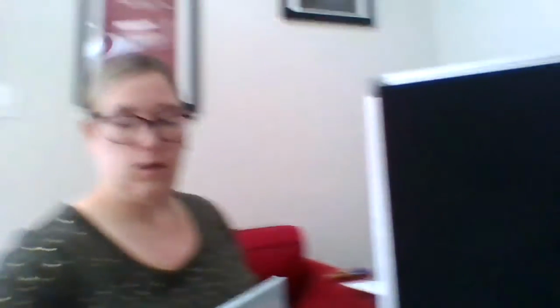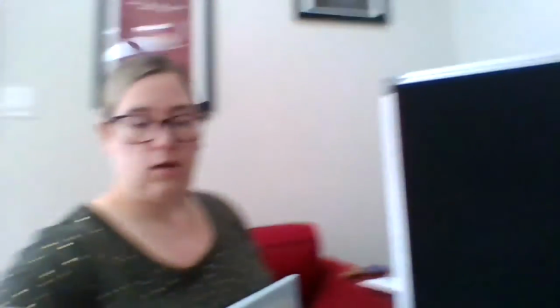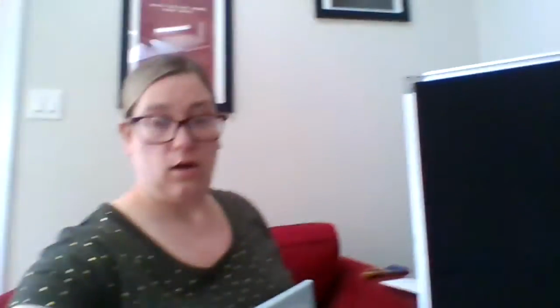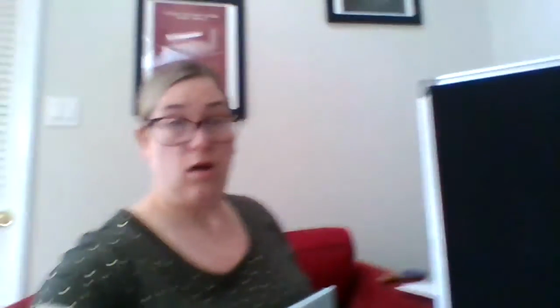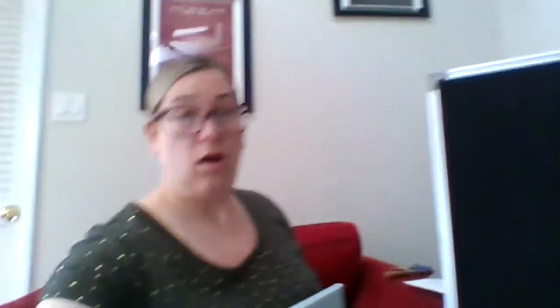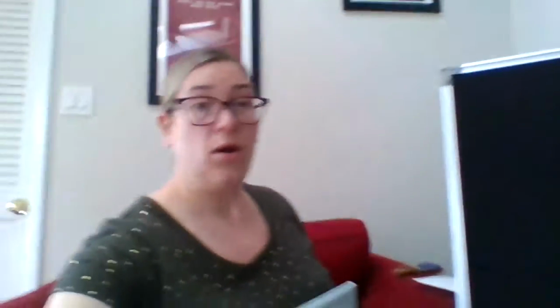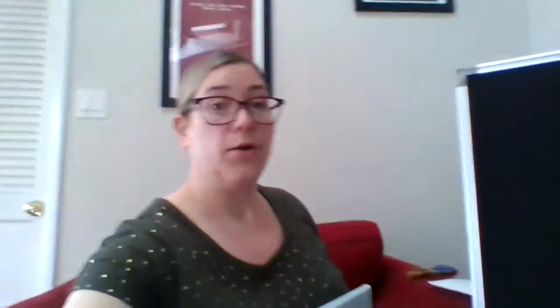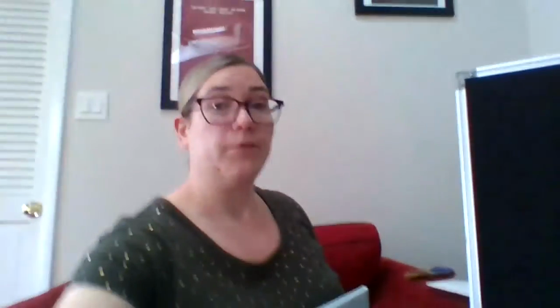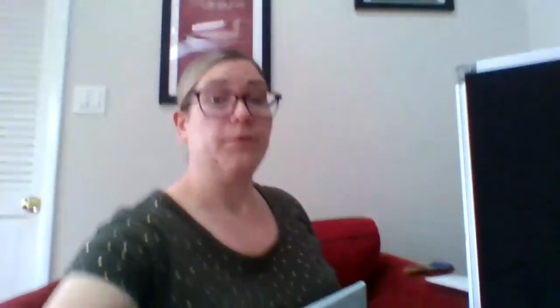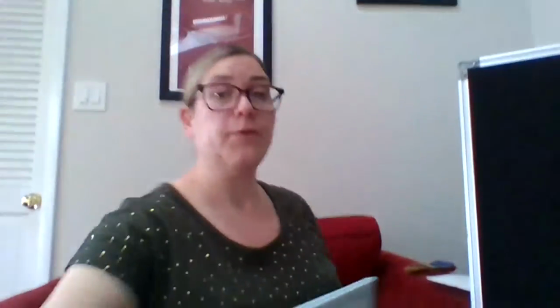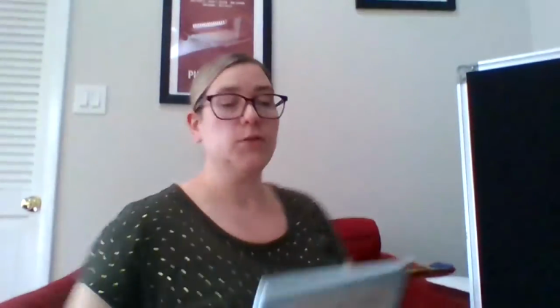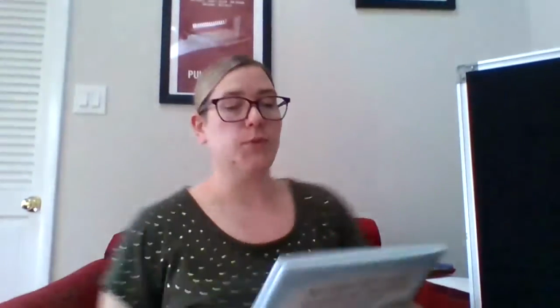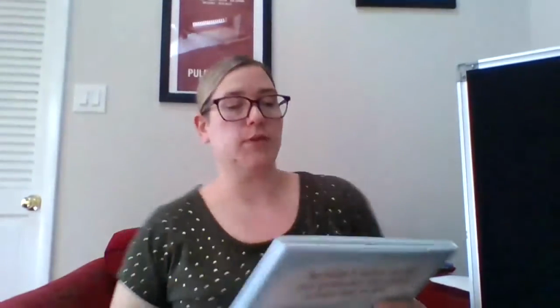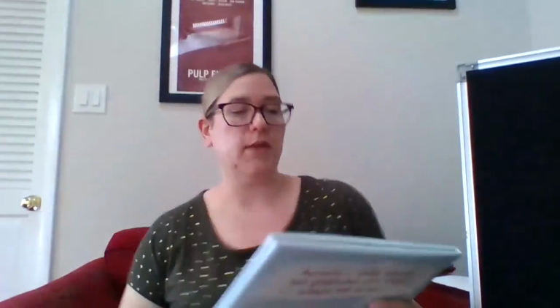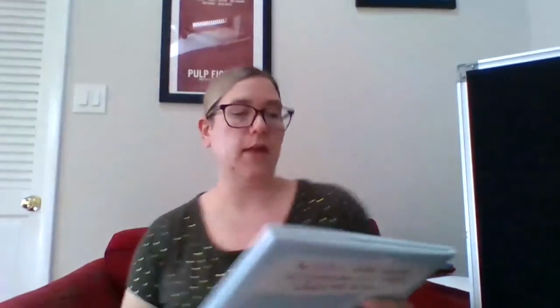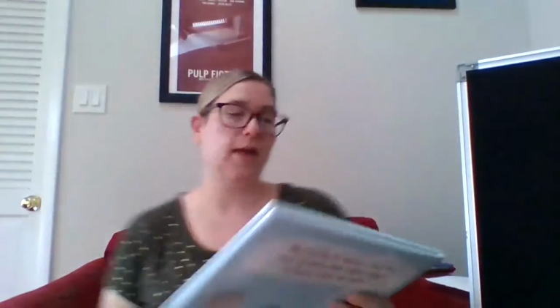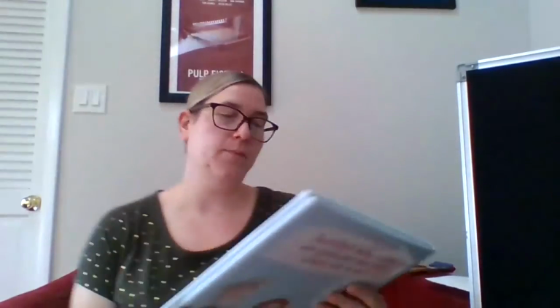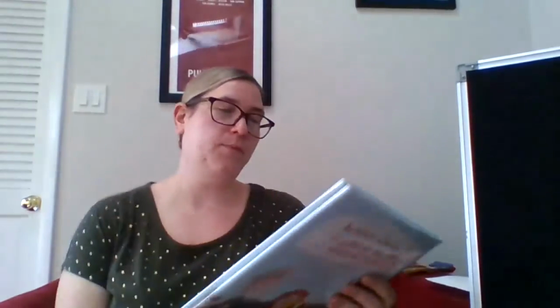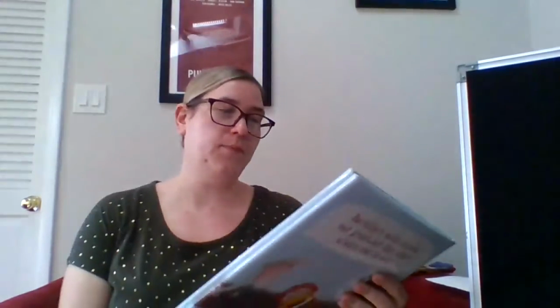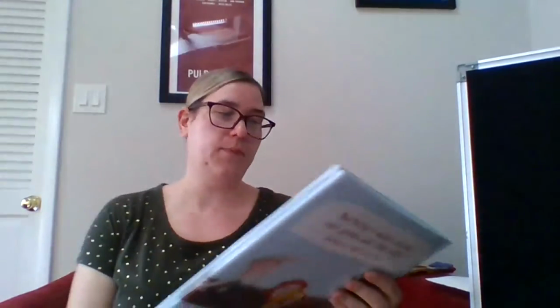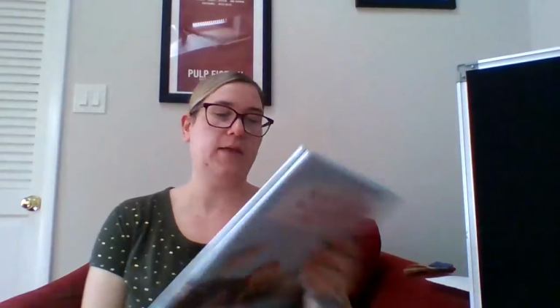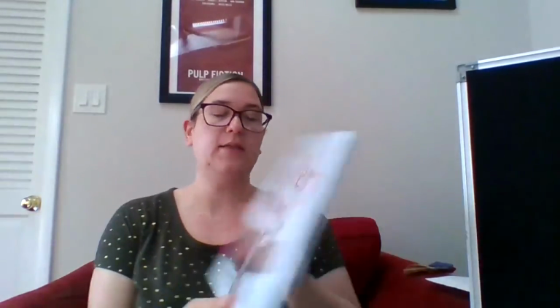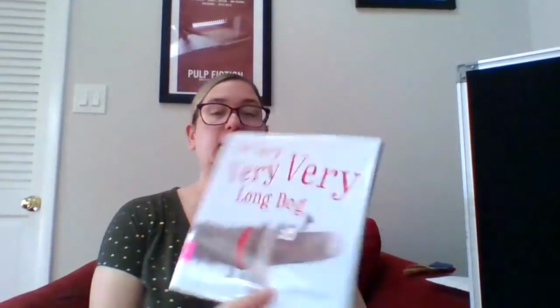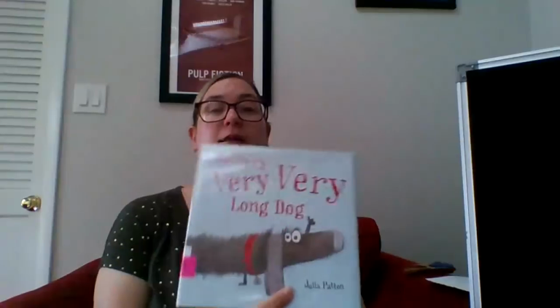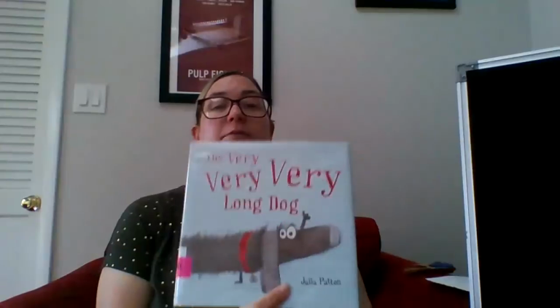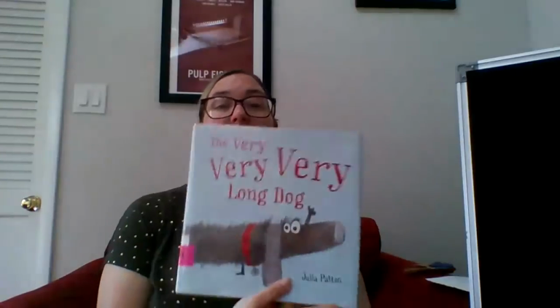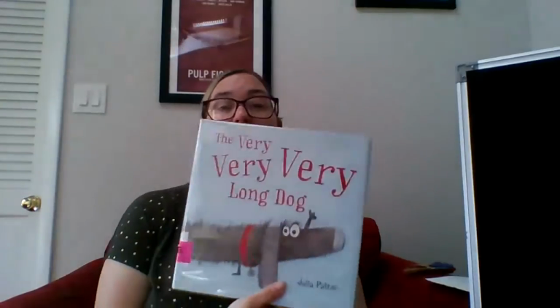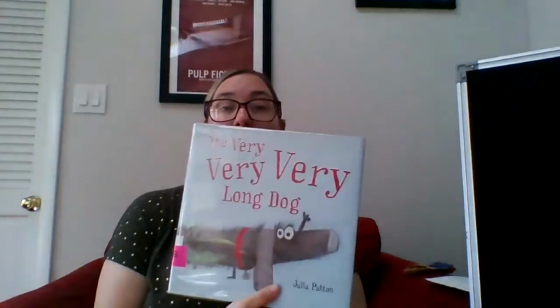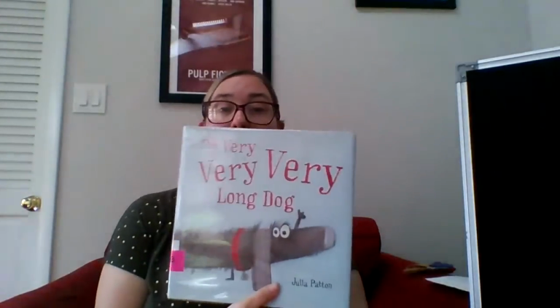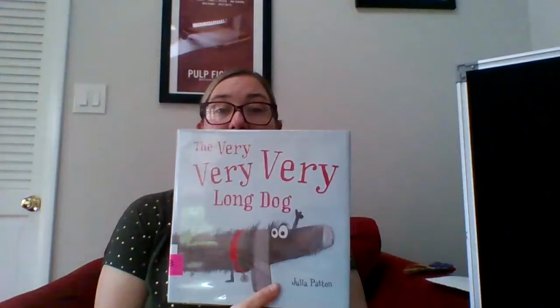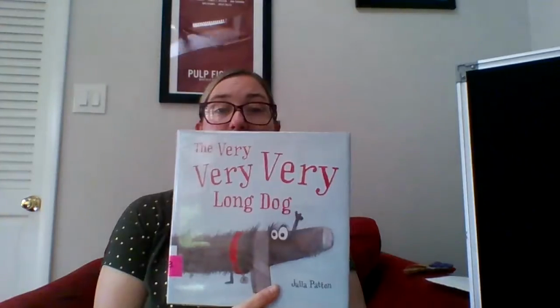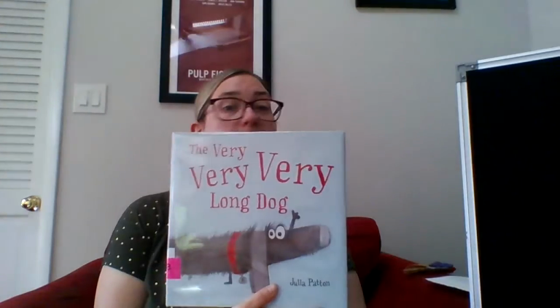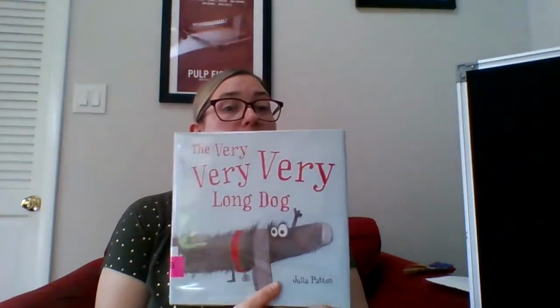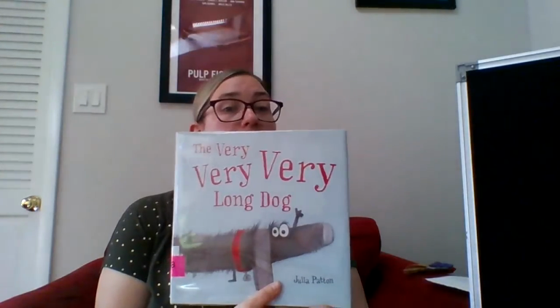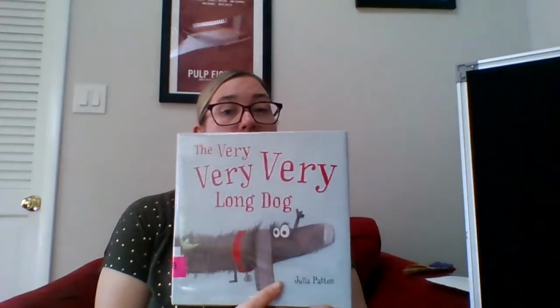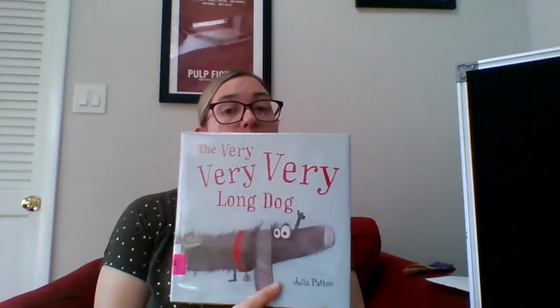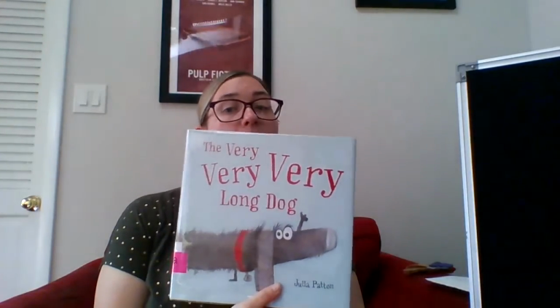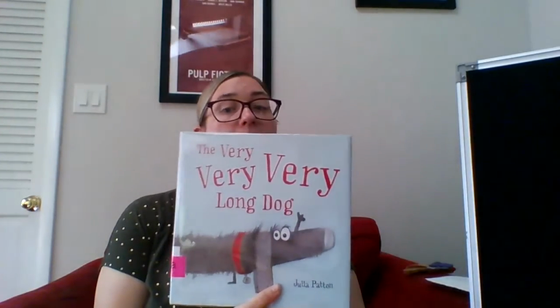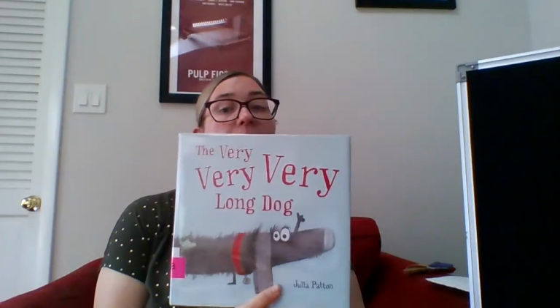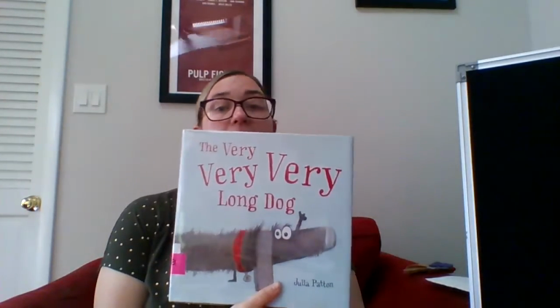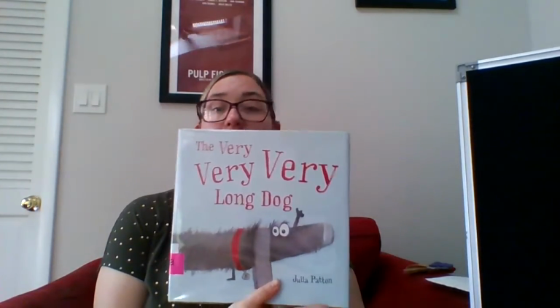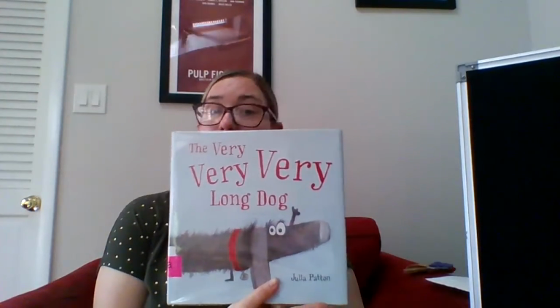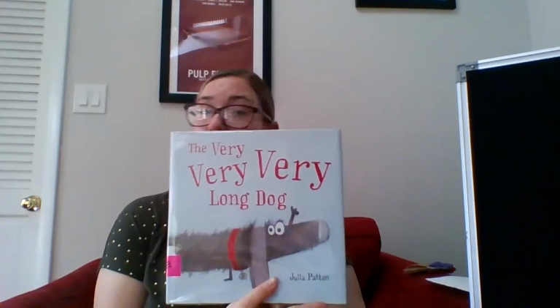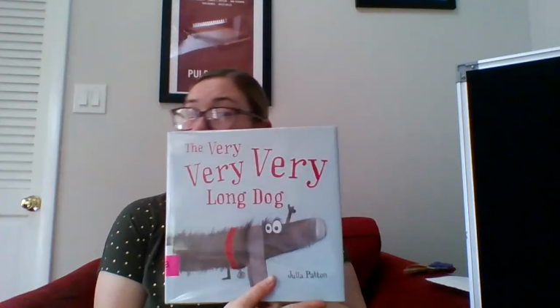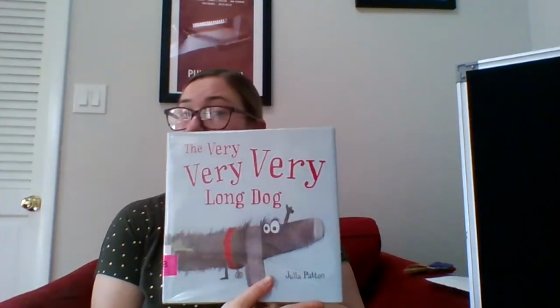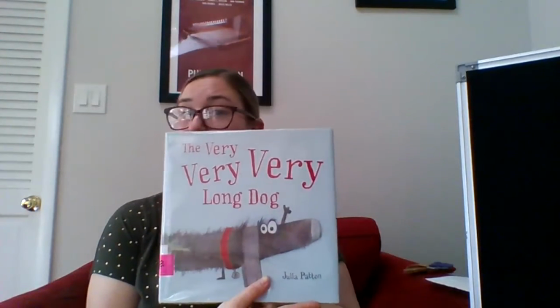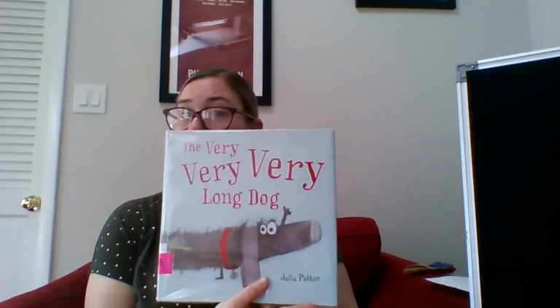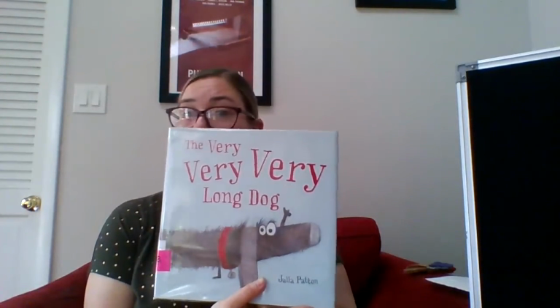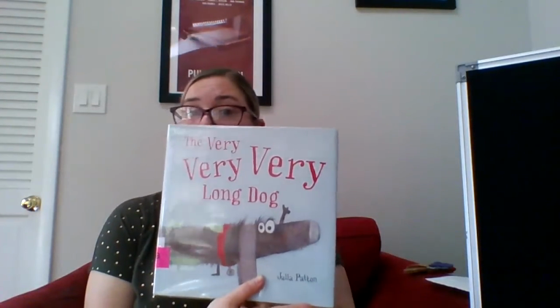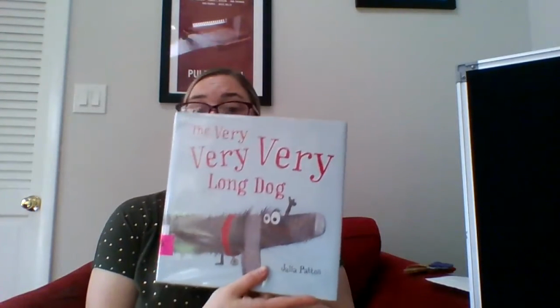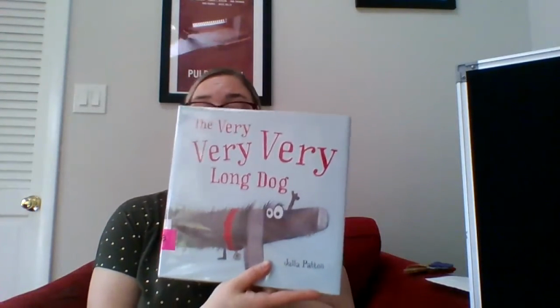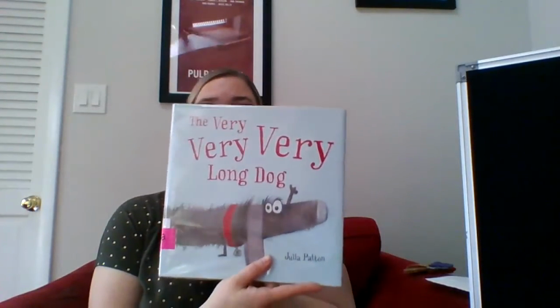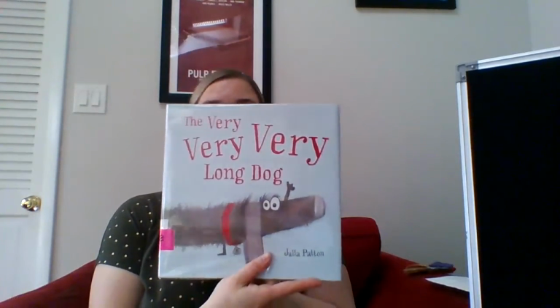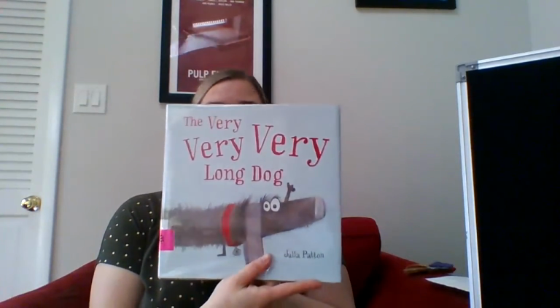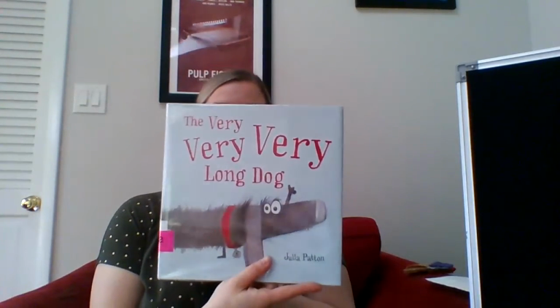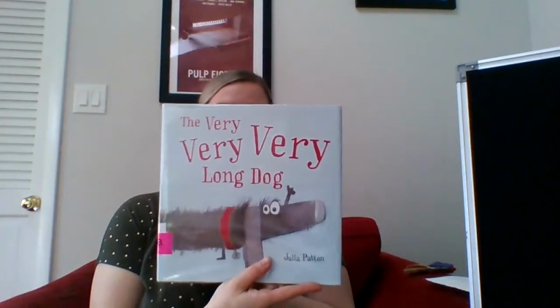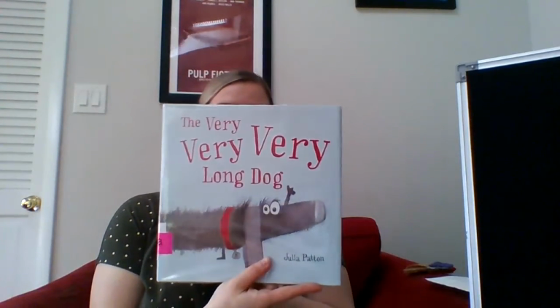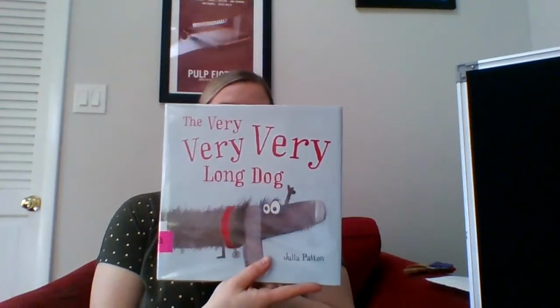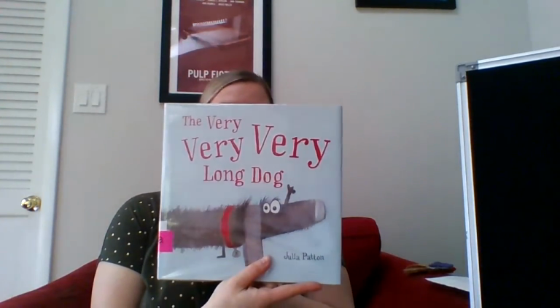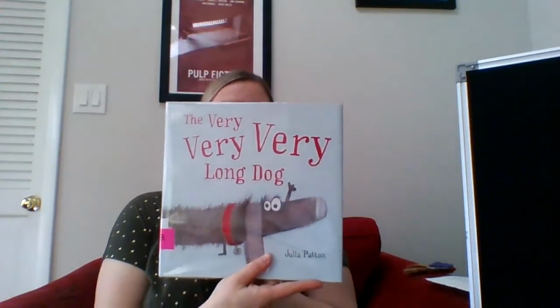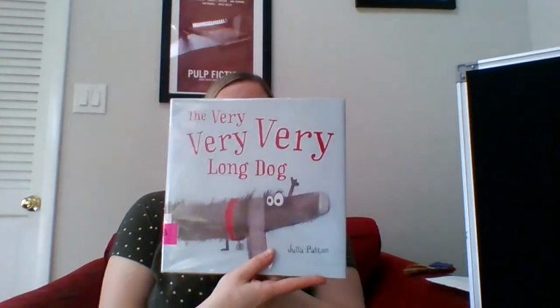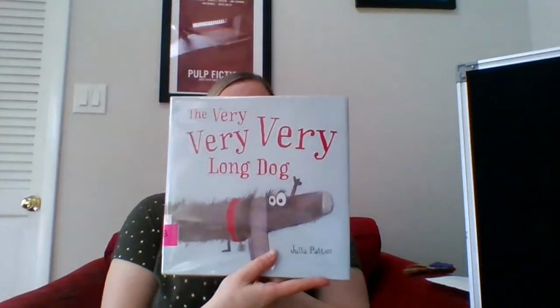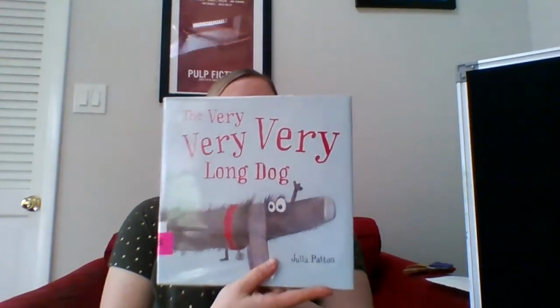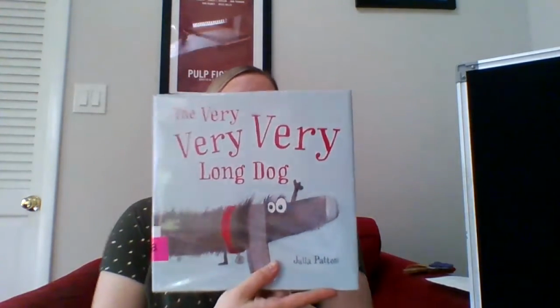Our first book today is 'The Very, Very, Very Long Dog.'